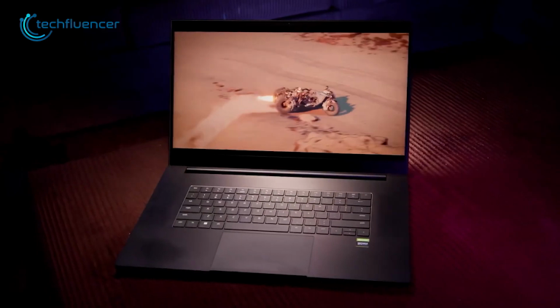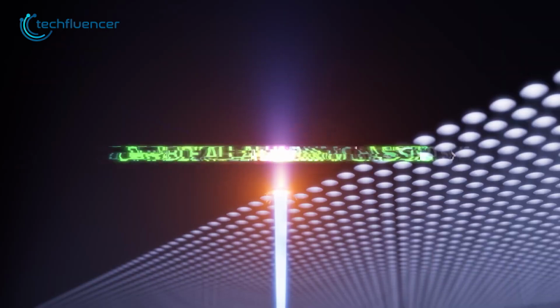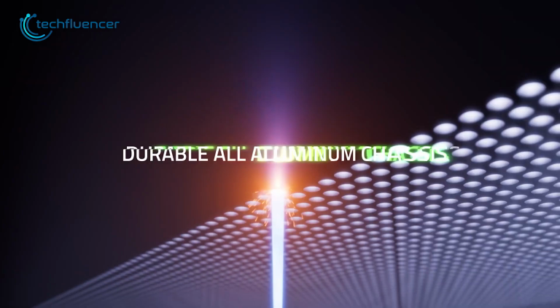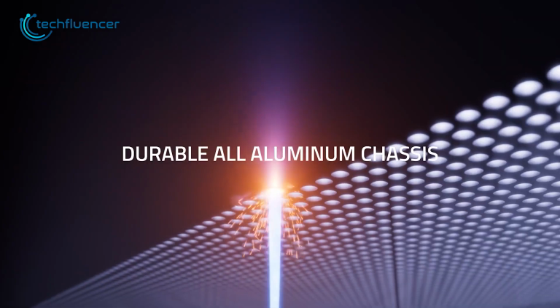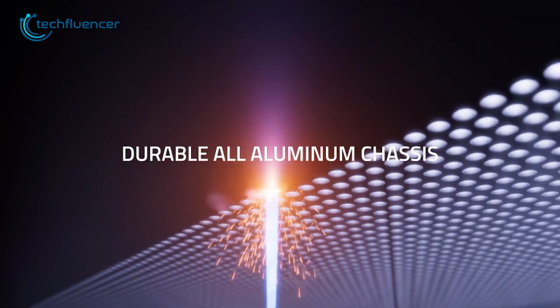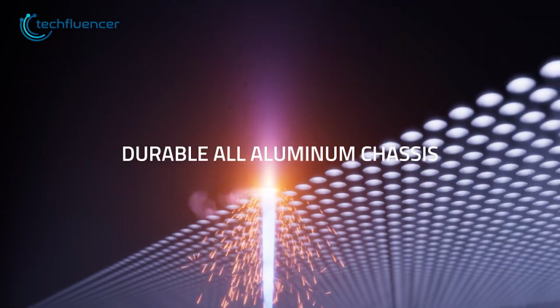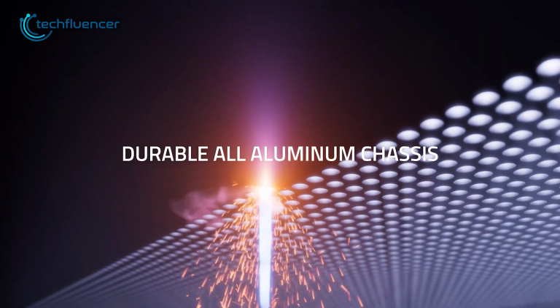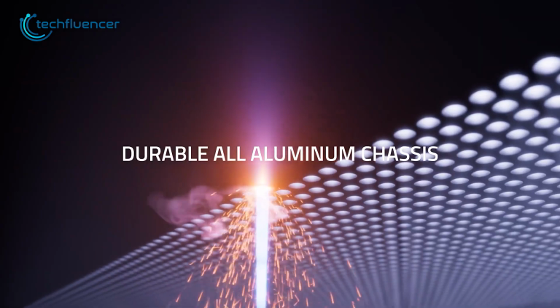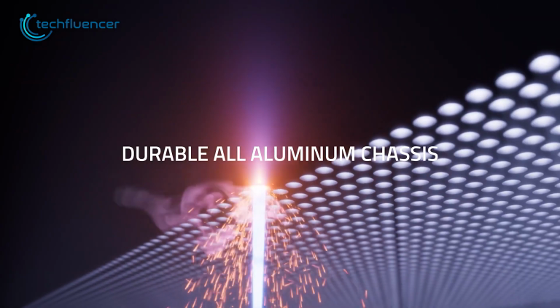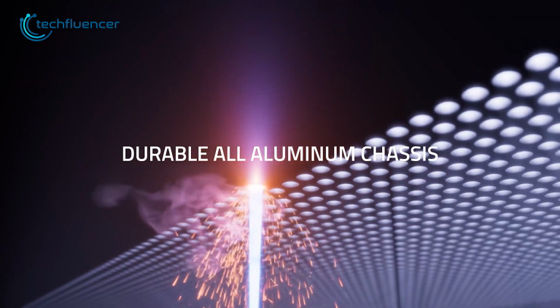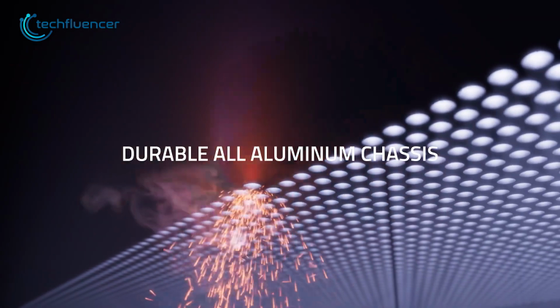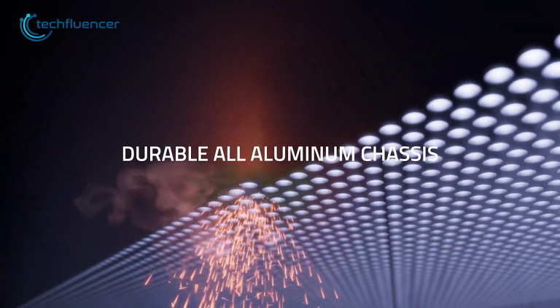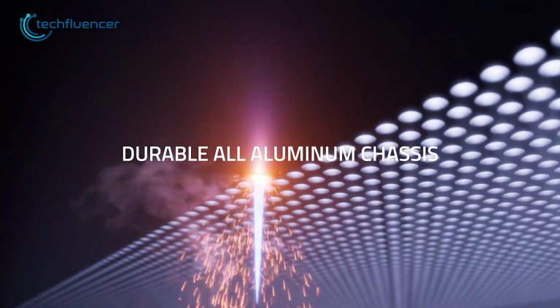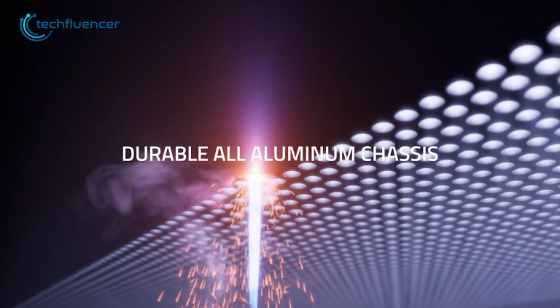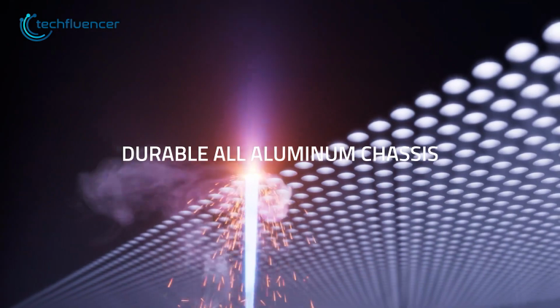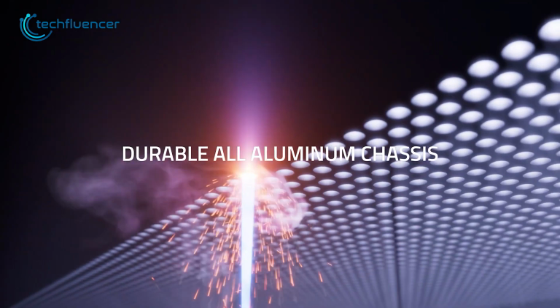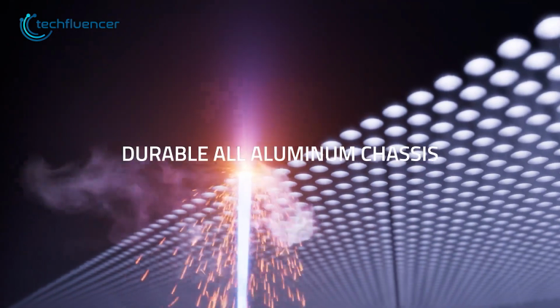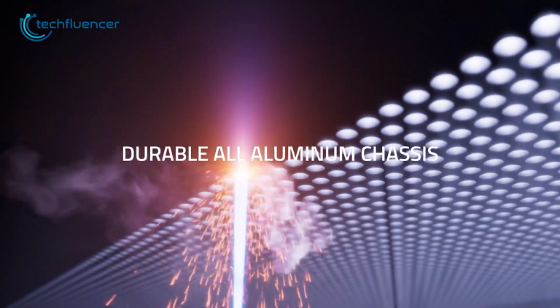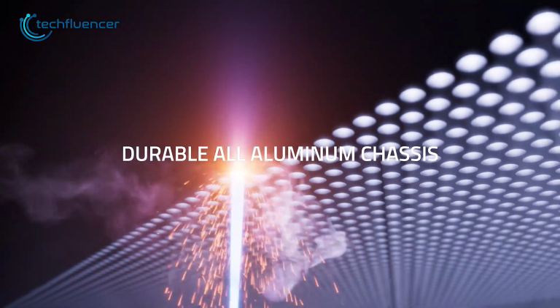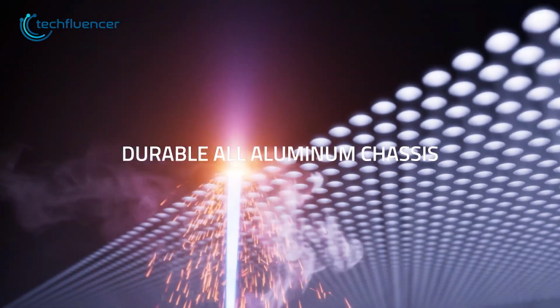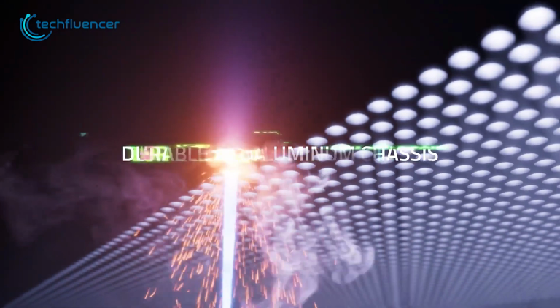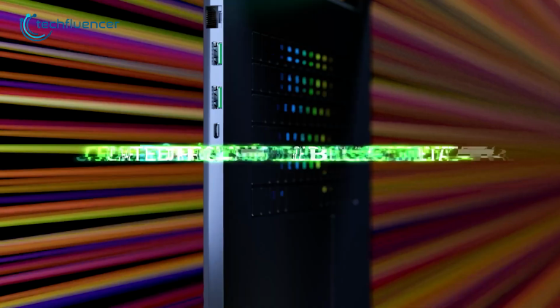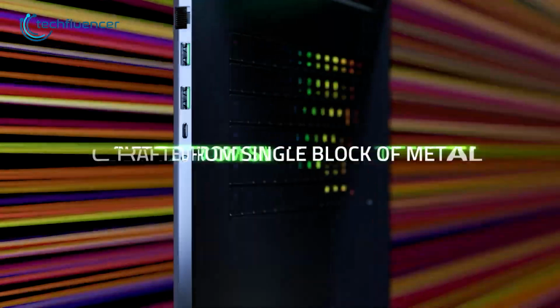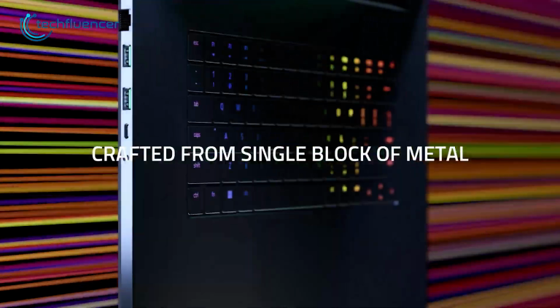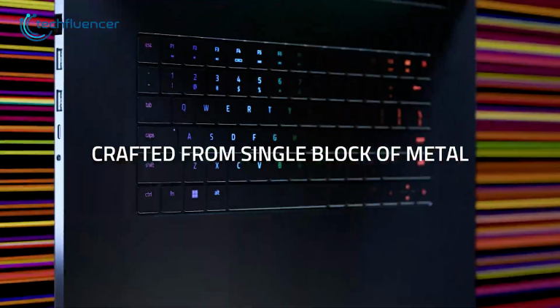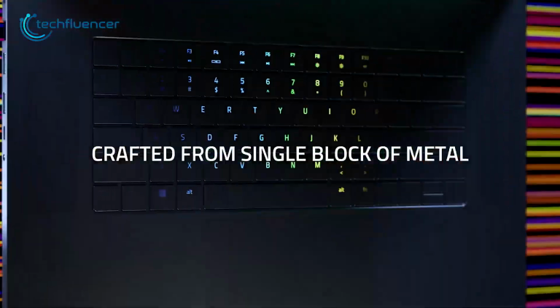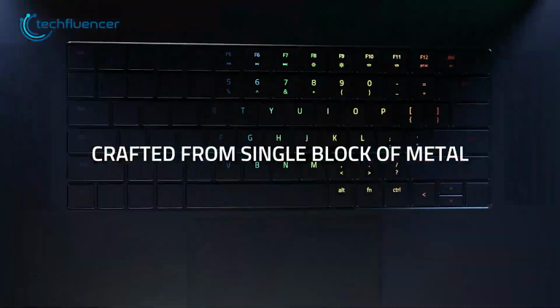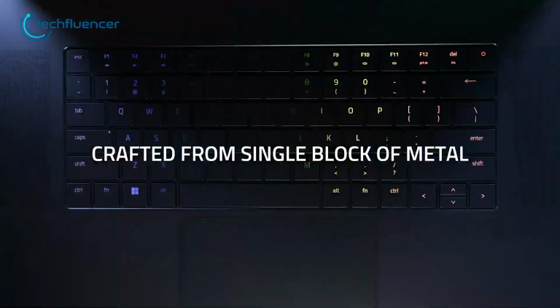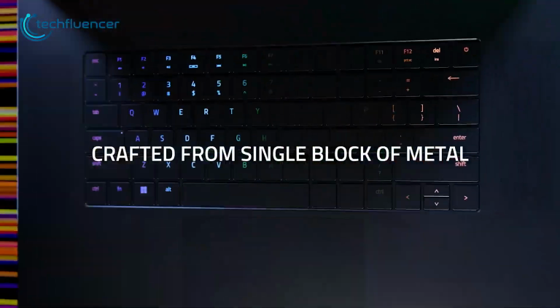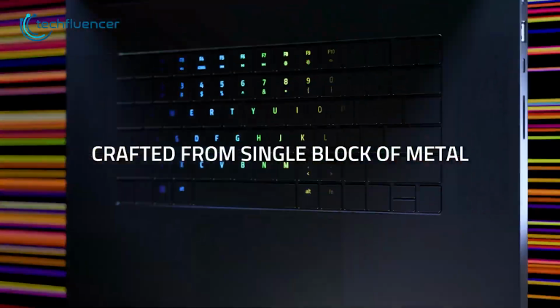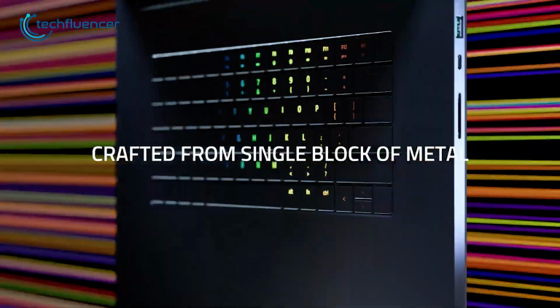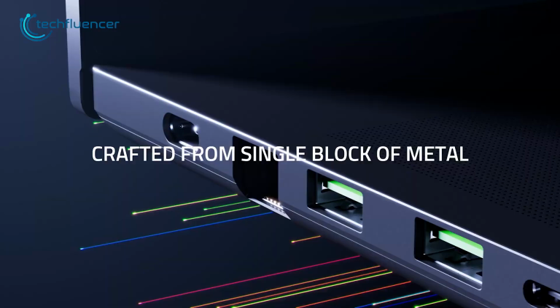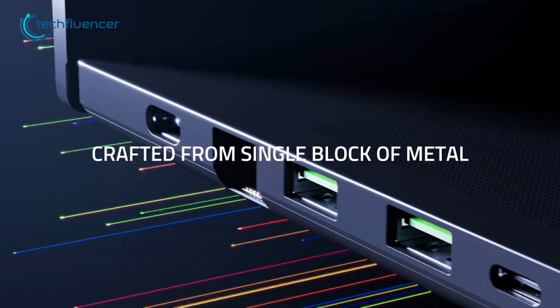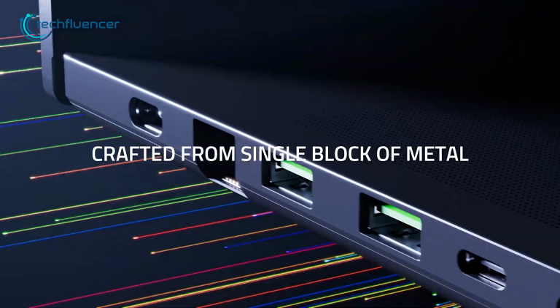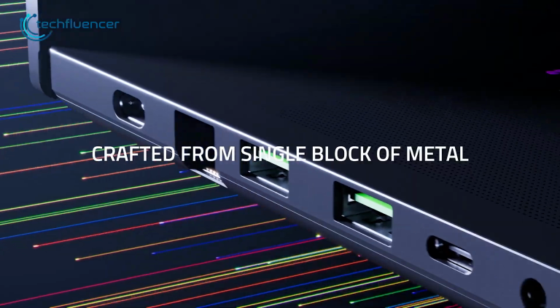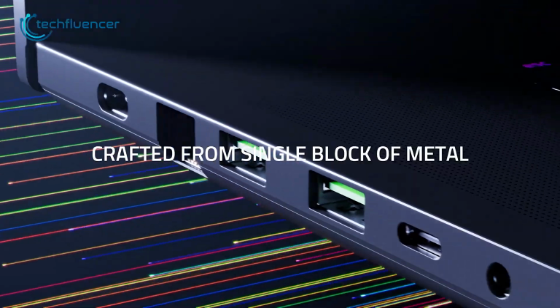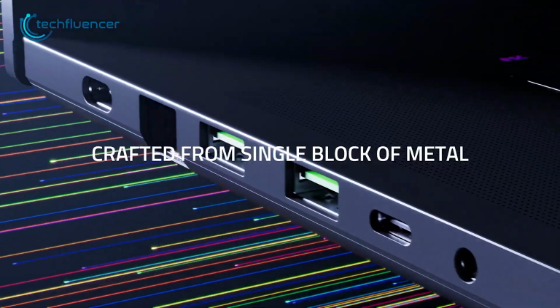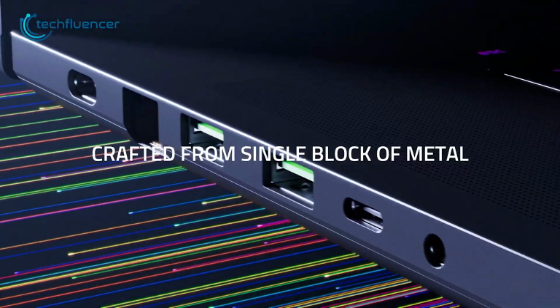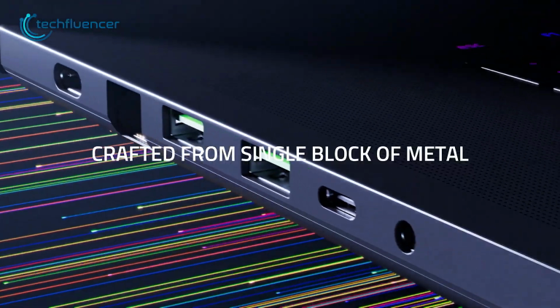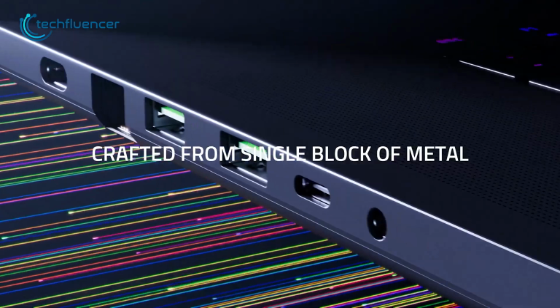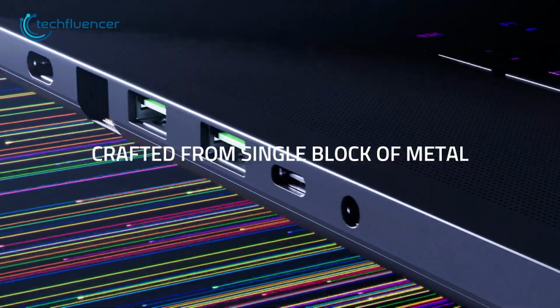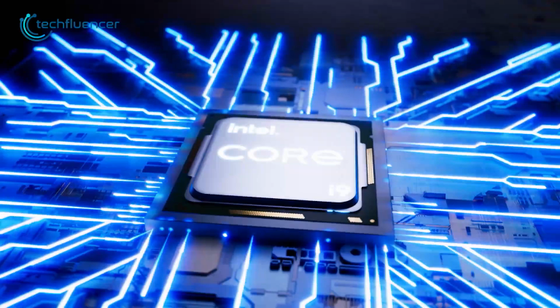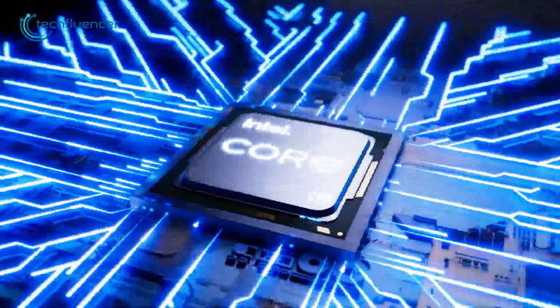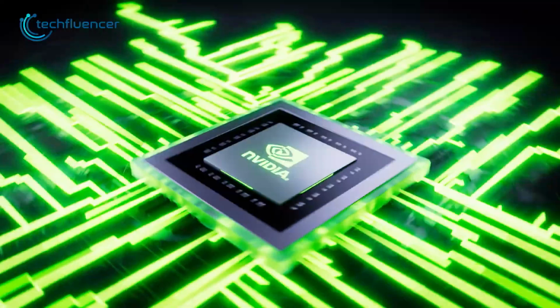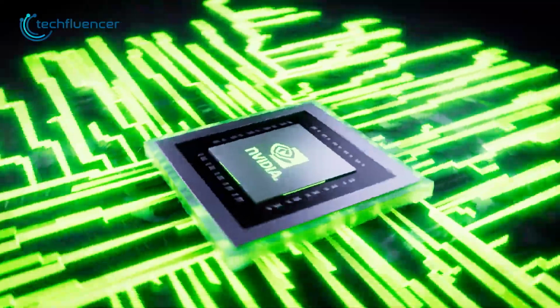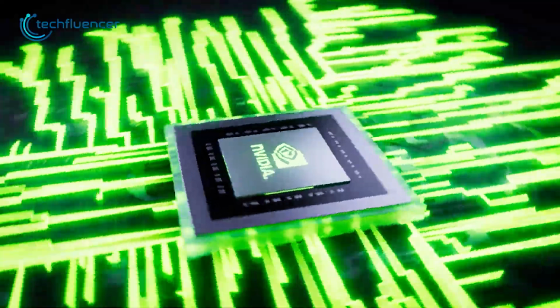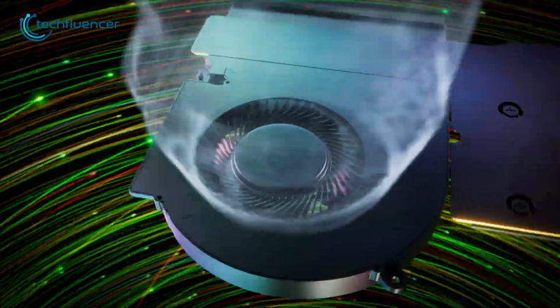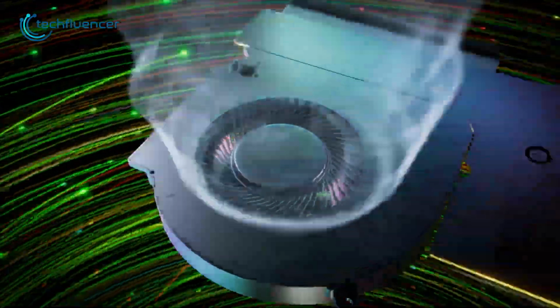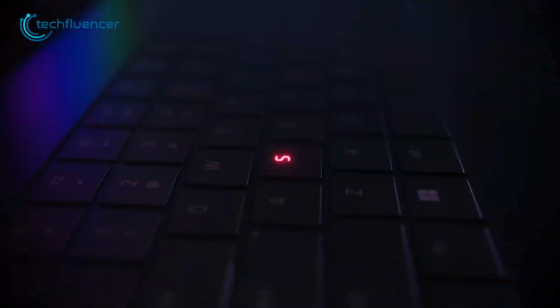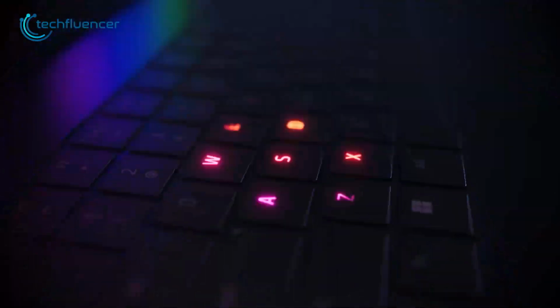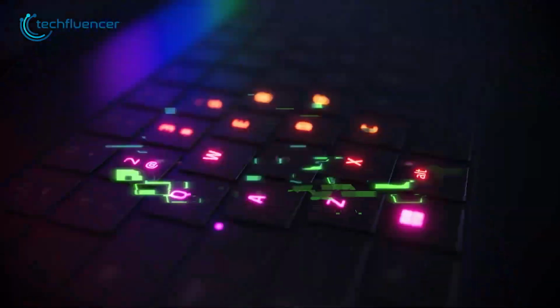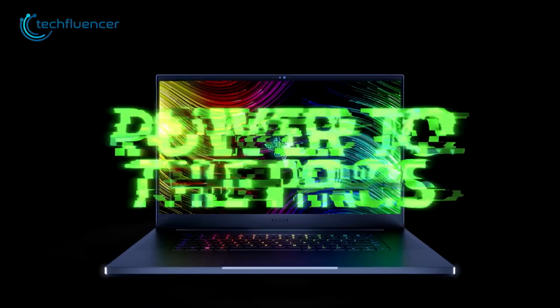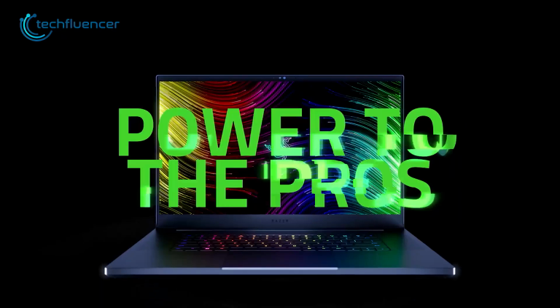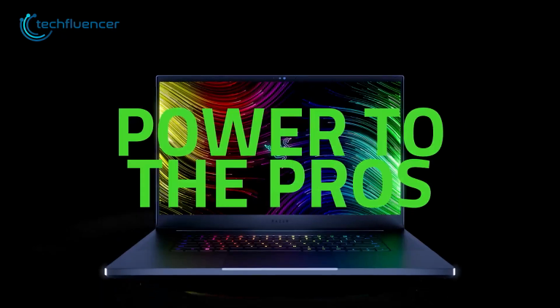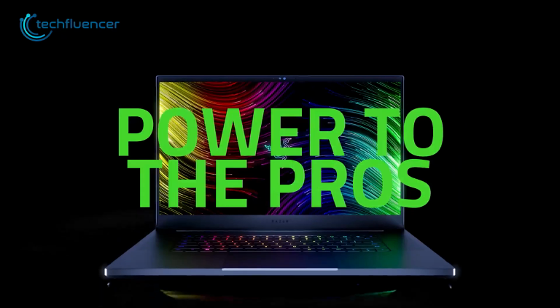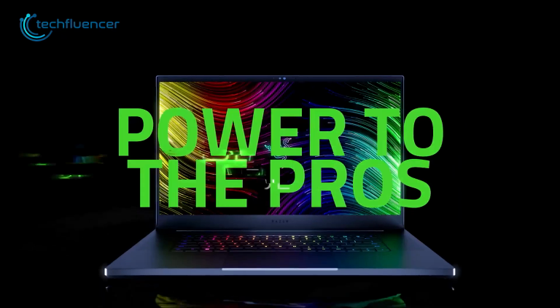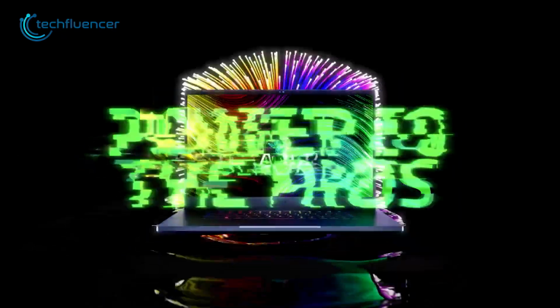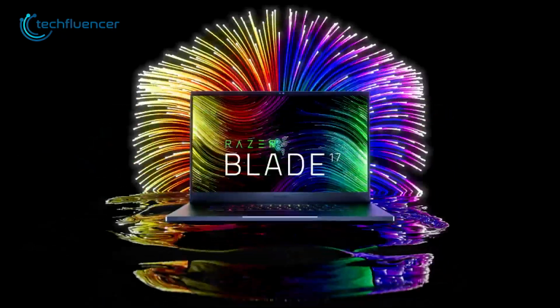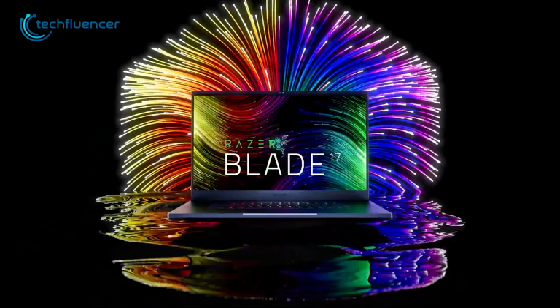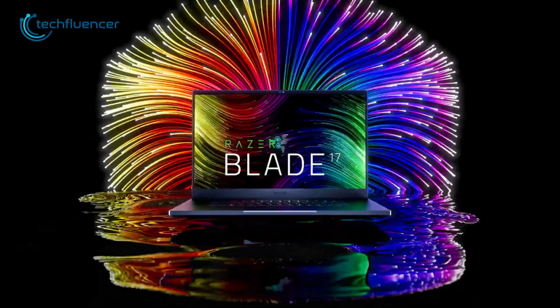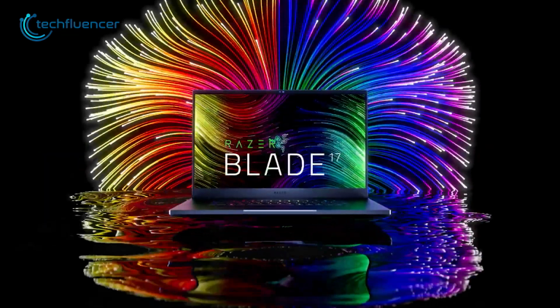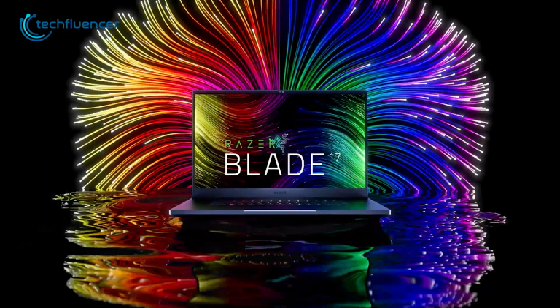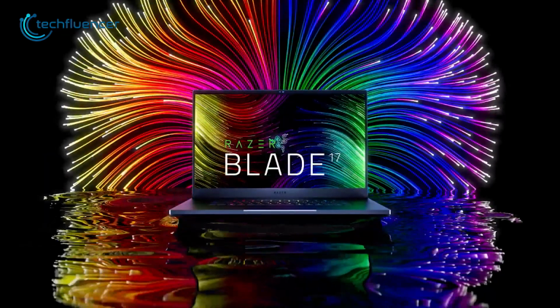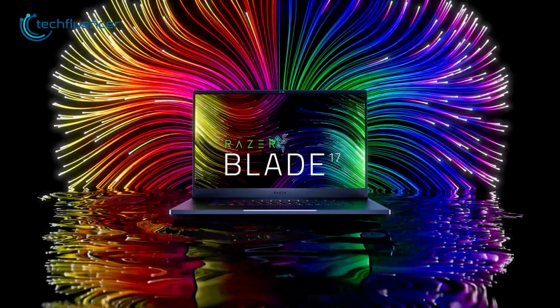So, for those who are looking for the best of both worlds' performance, the Razer 17 is indeed a great choice.